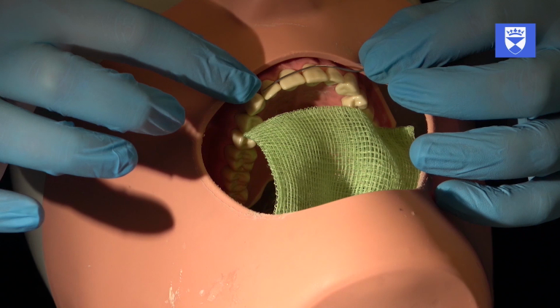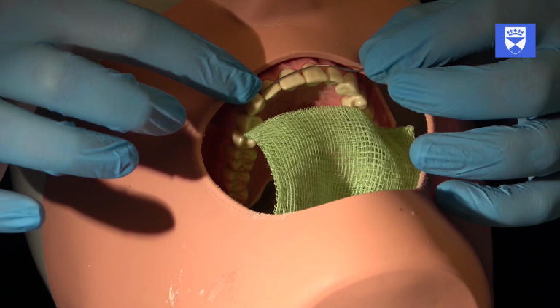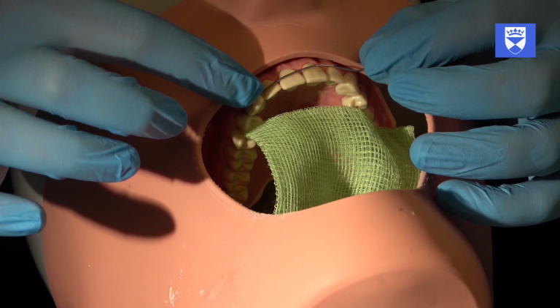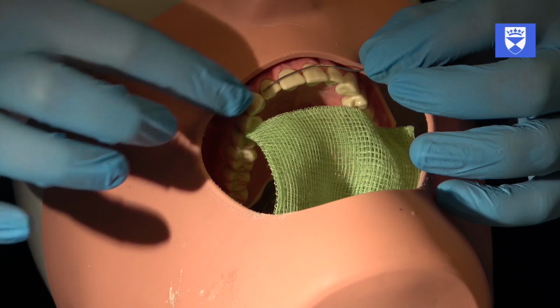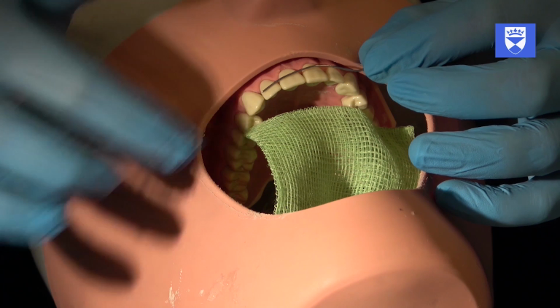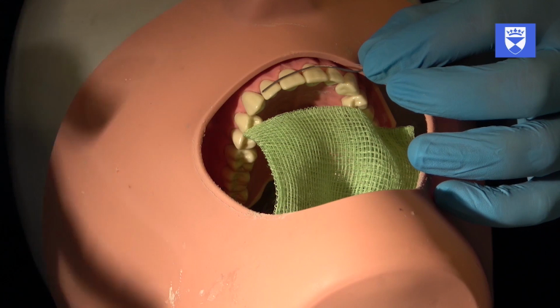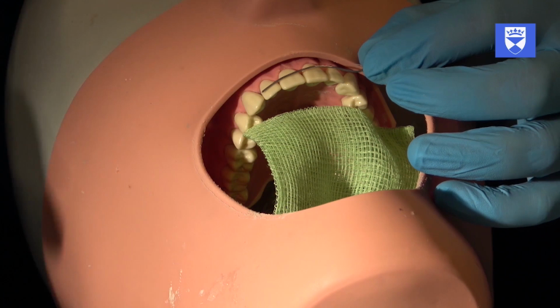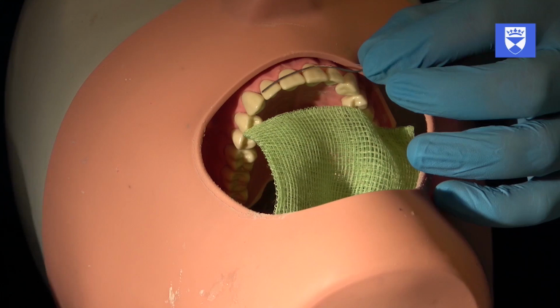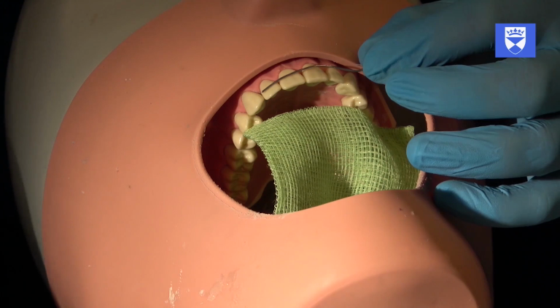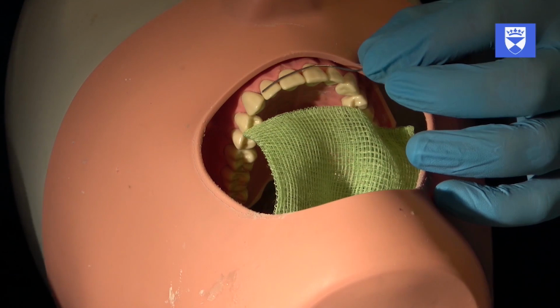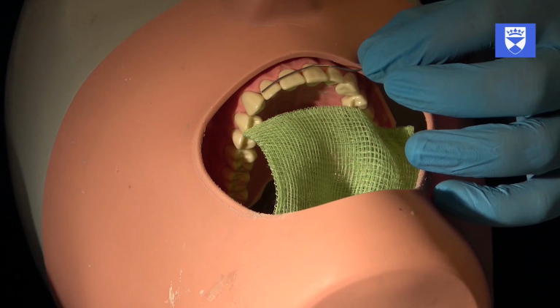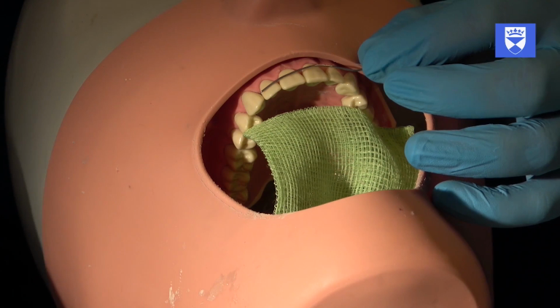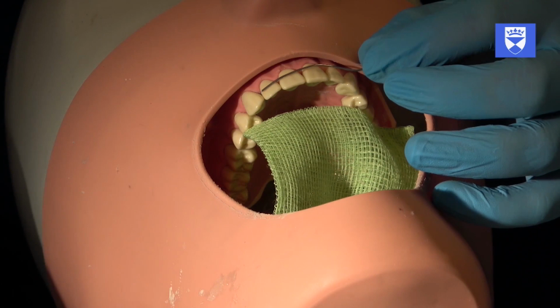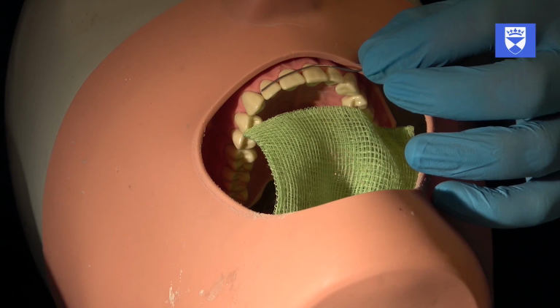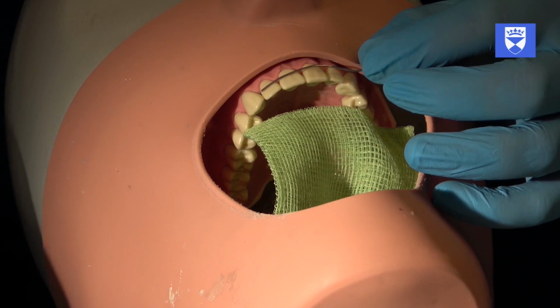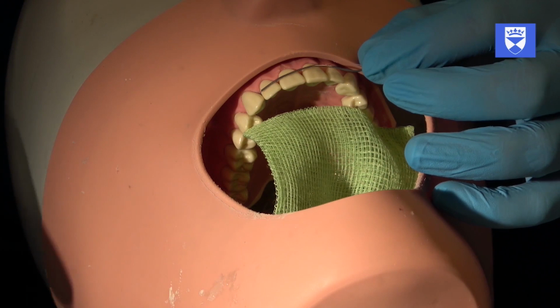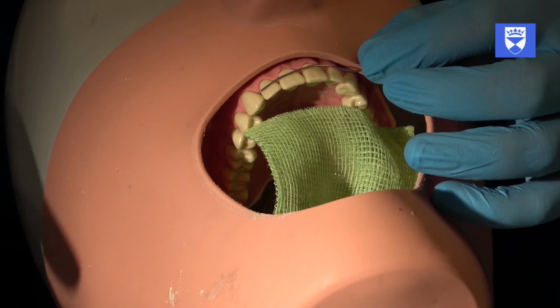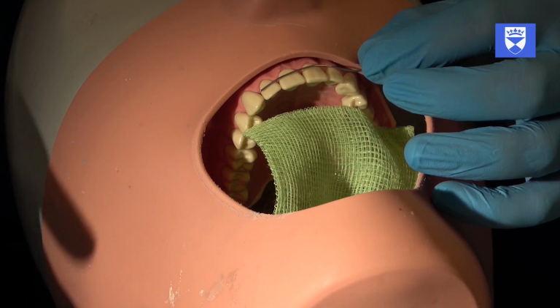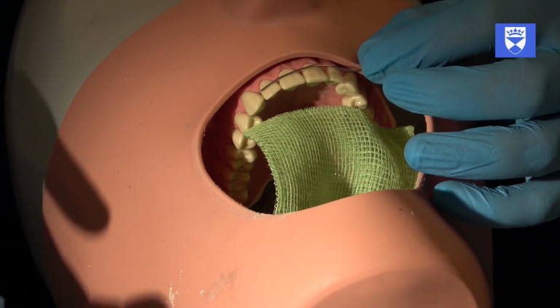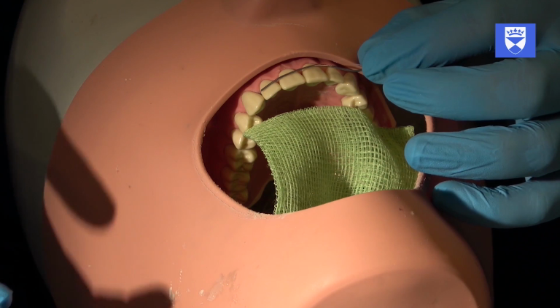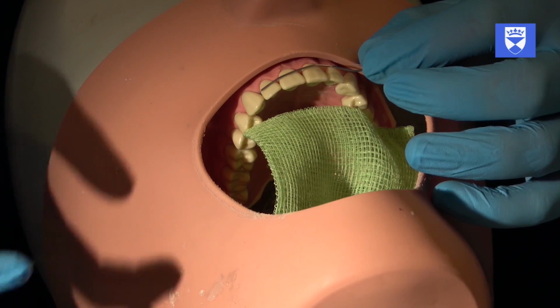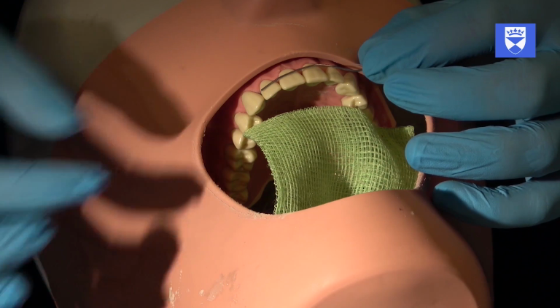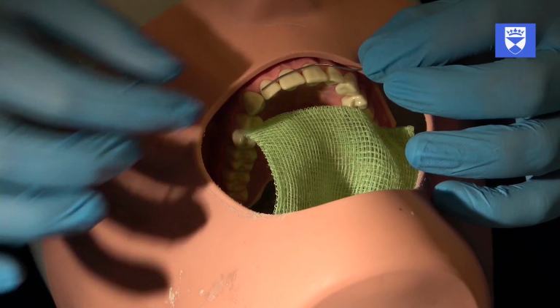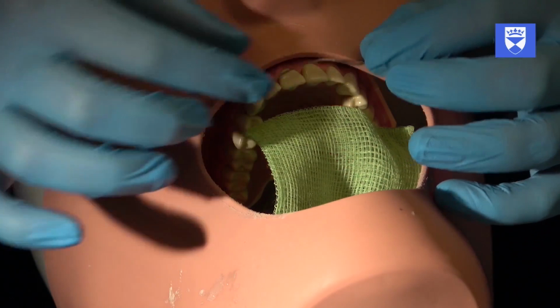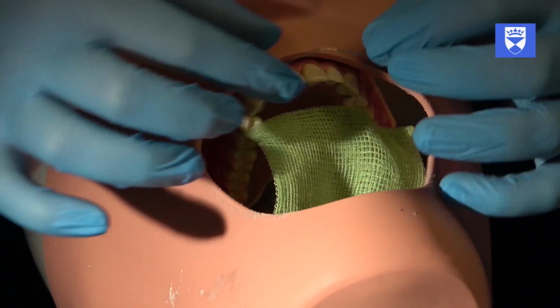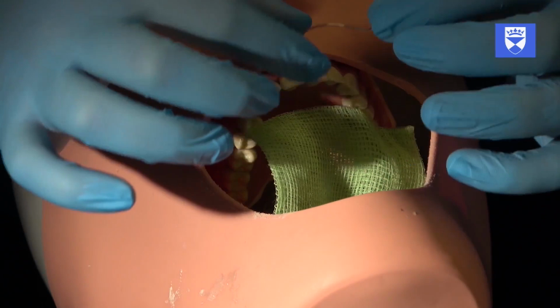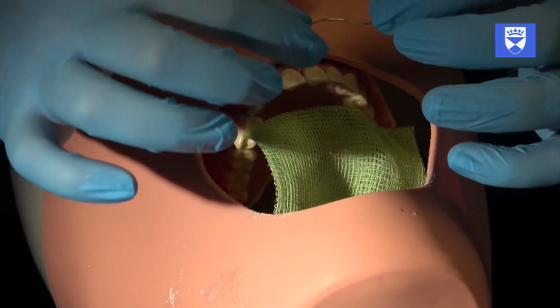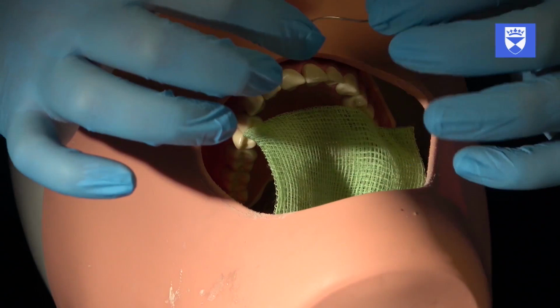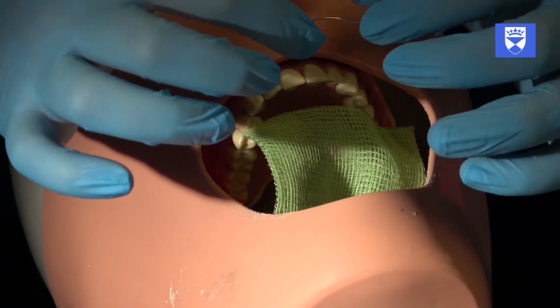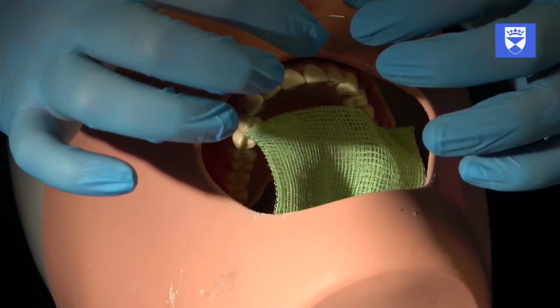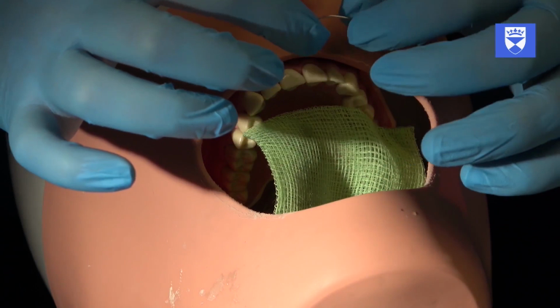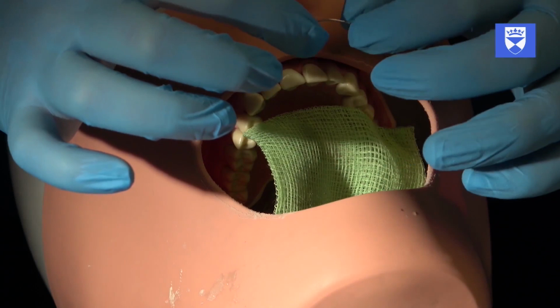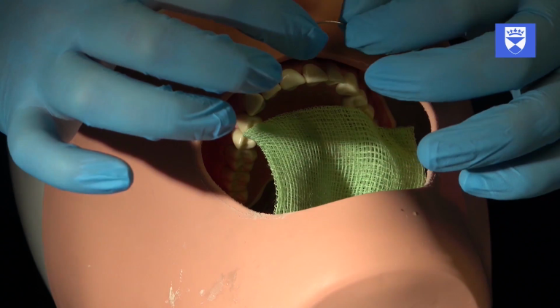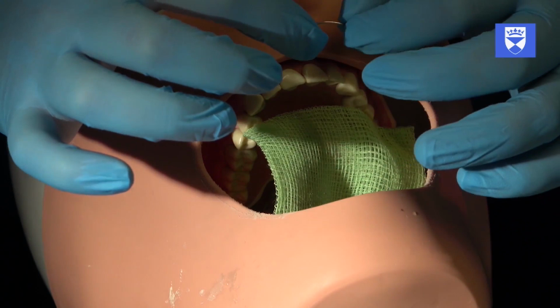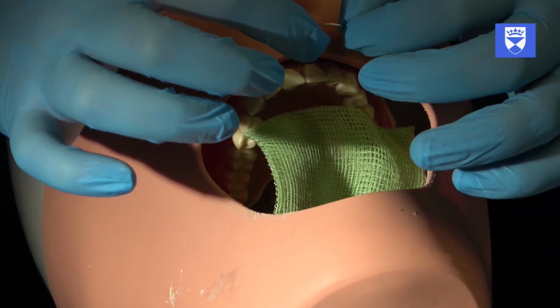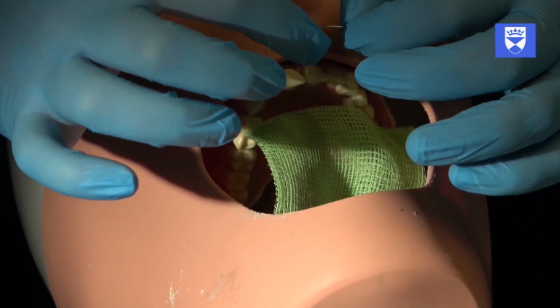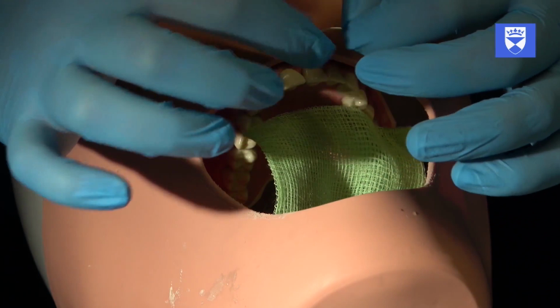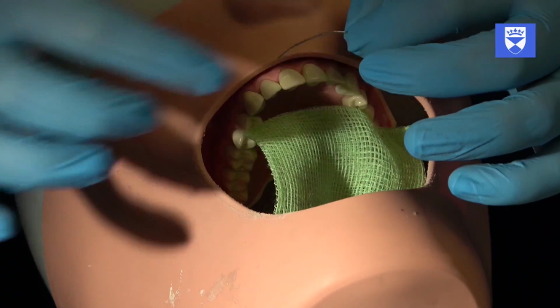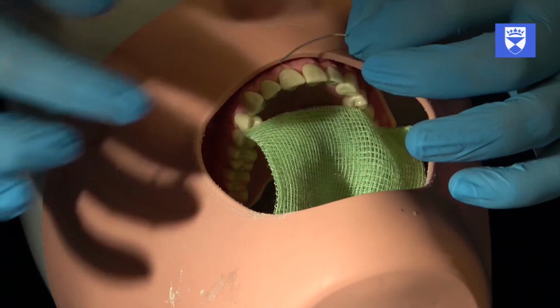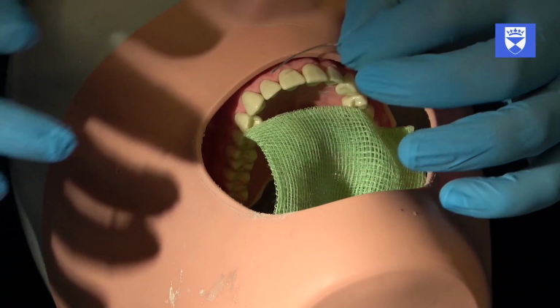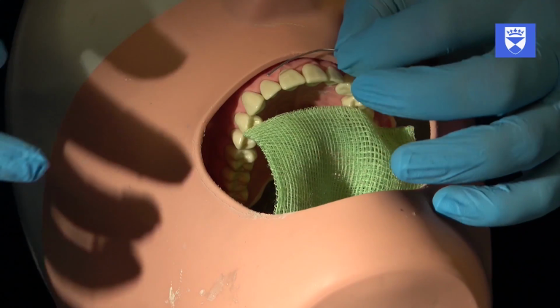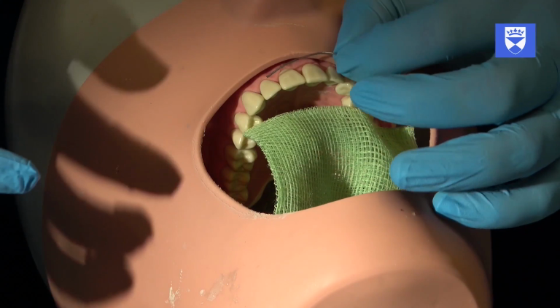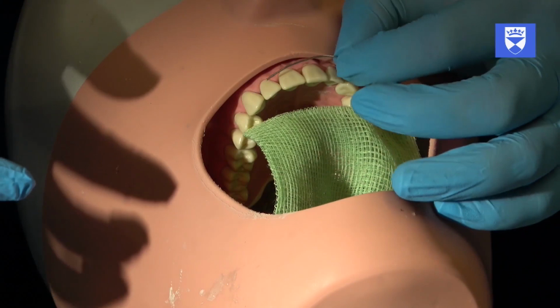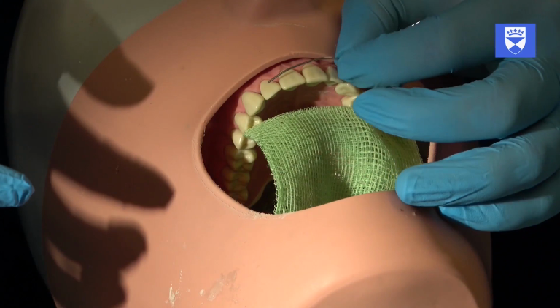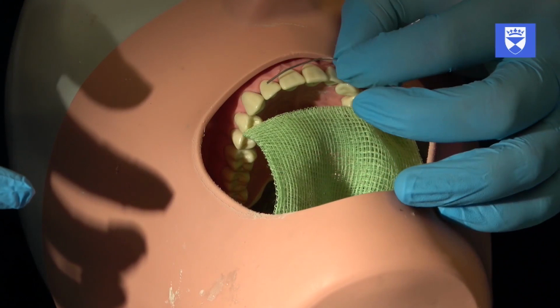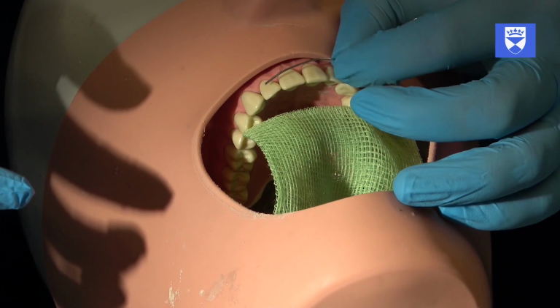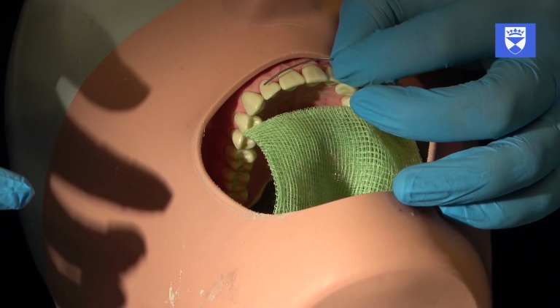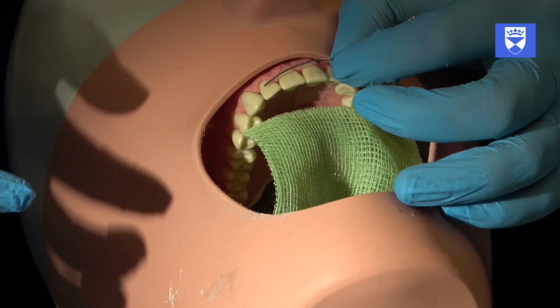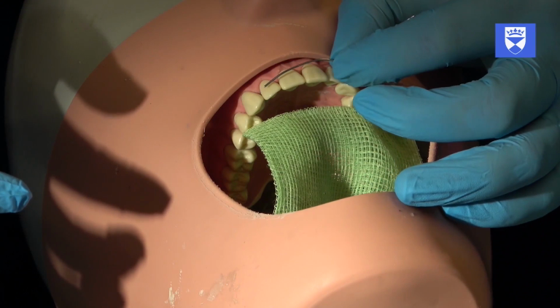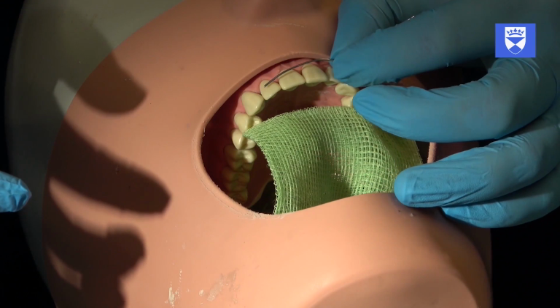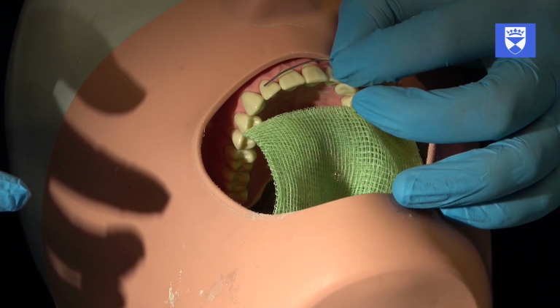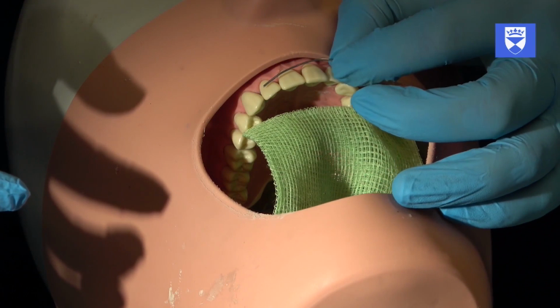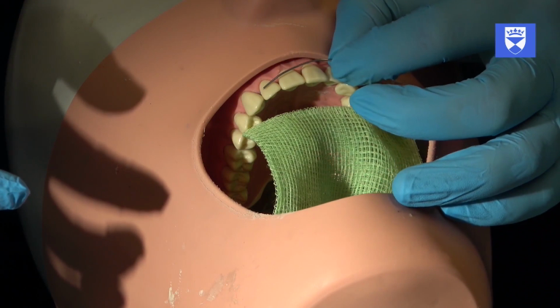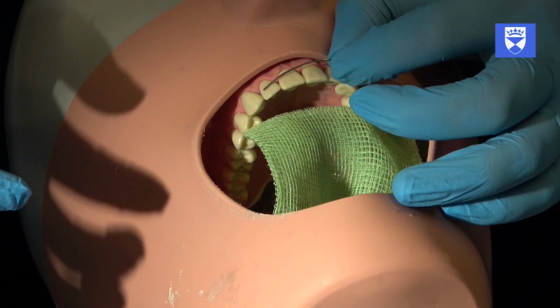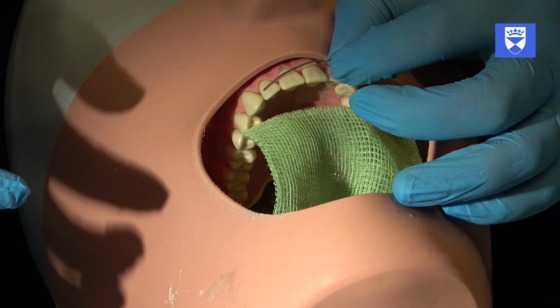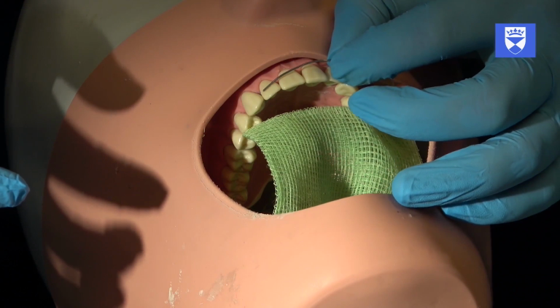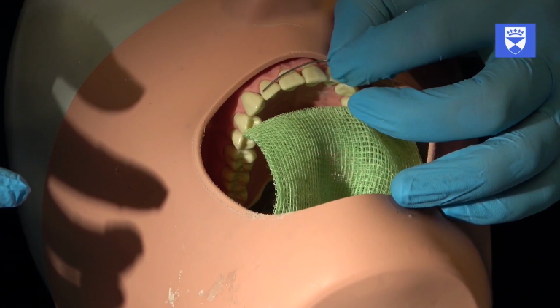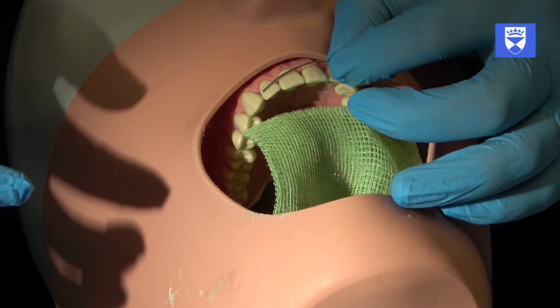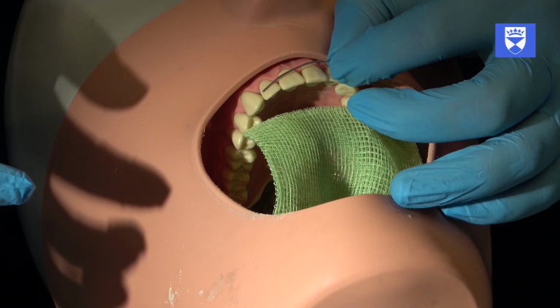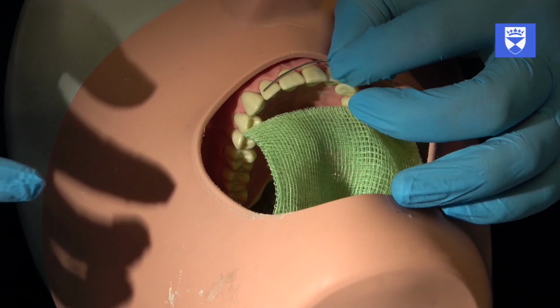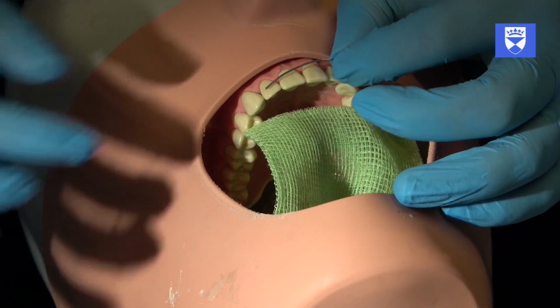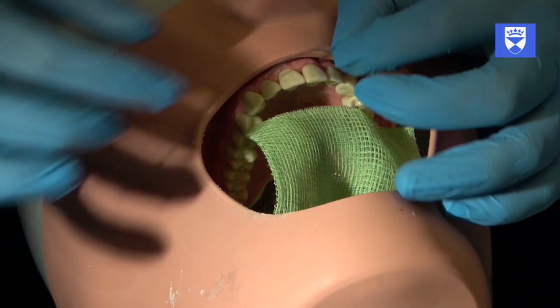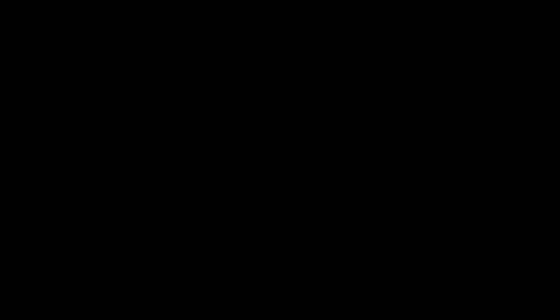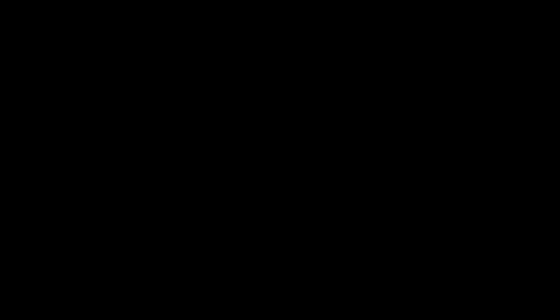We now safely cut the wire at the junction between the safety handle and the splint points, holding both parts at the cut.